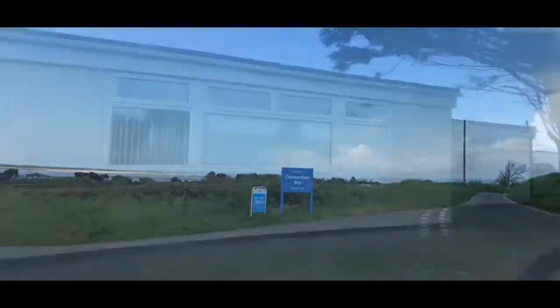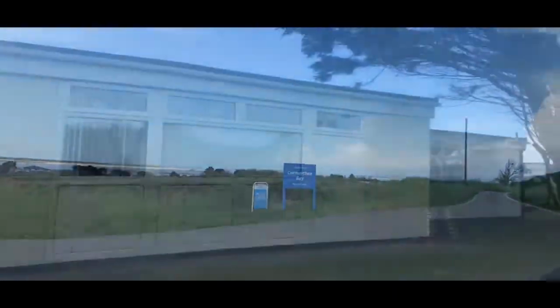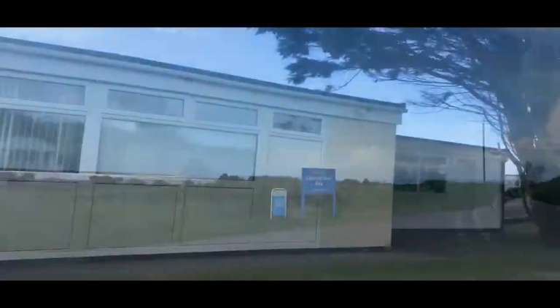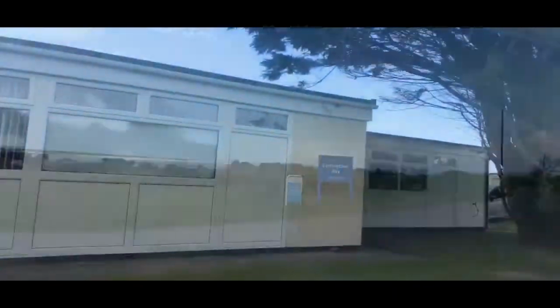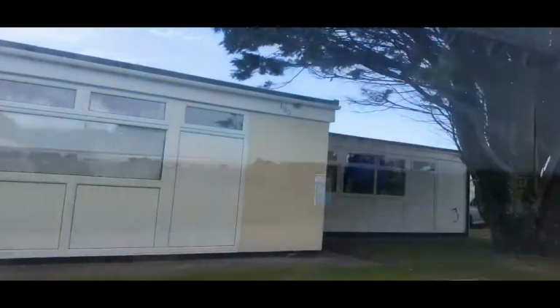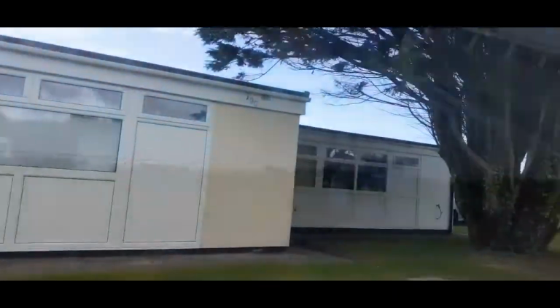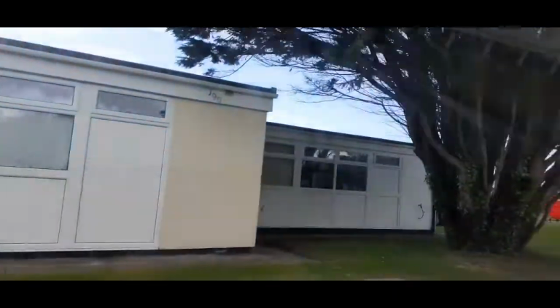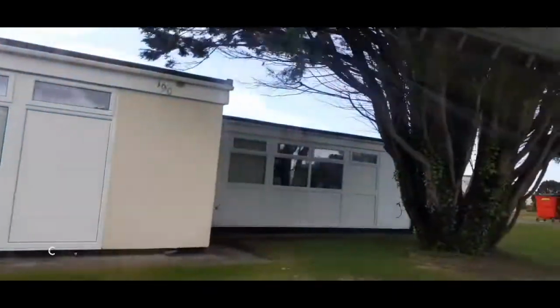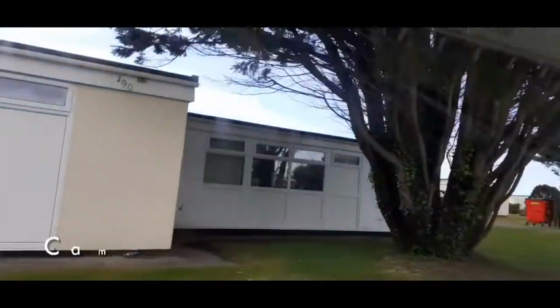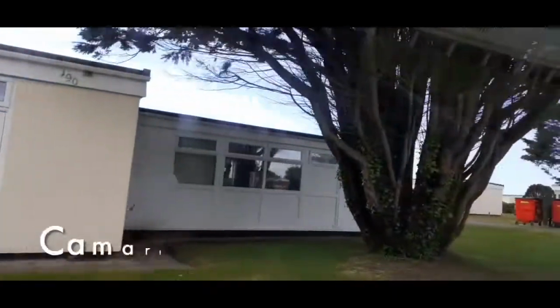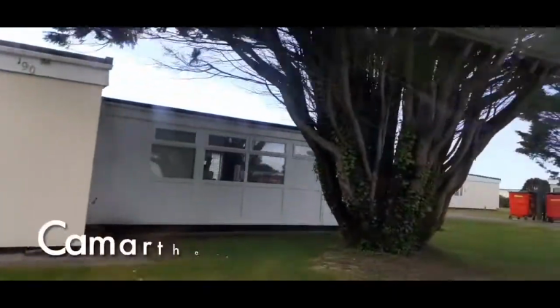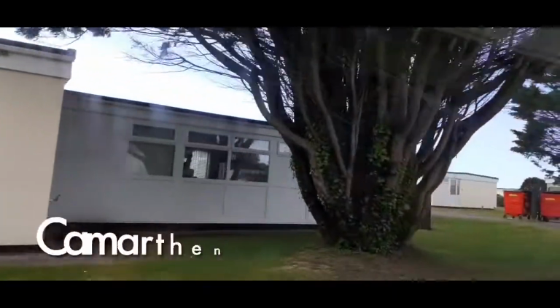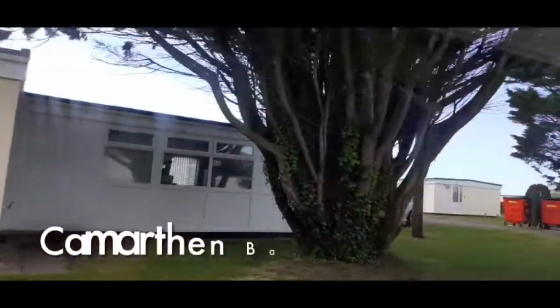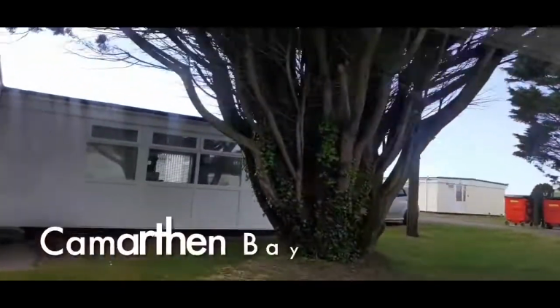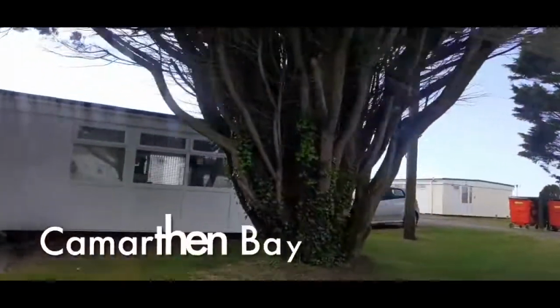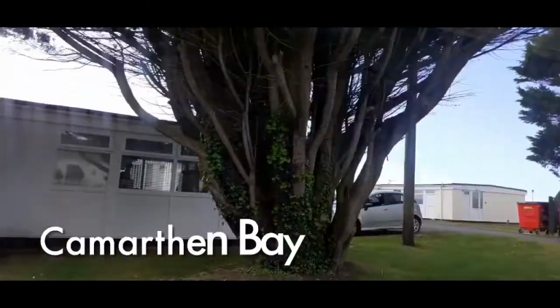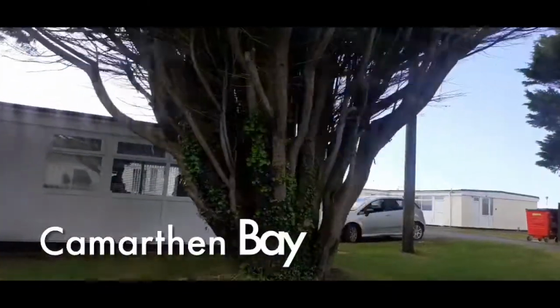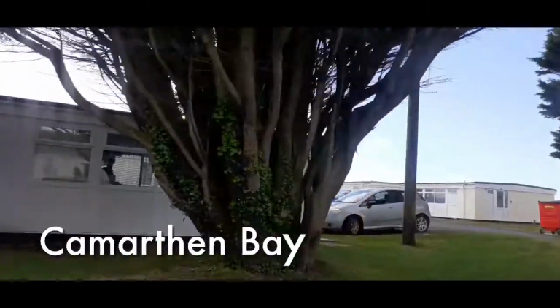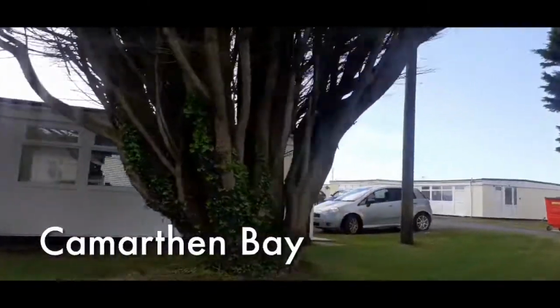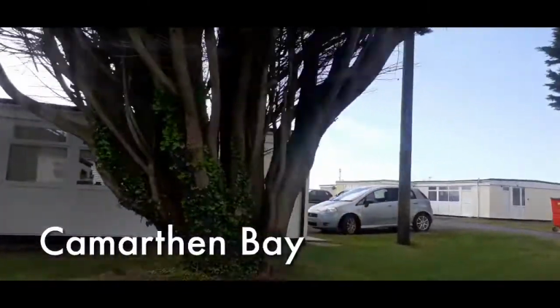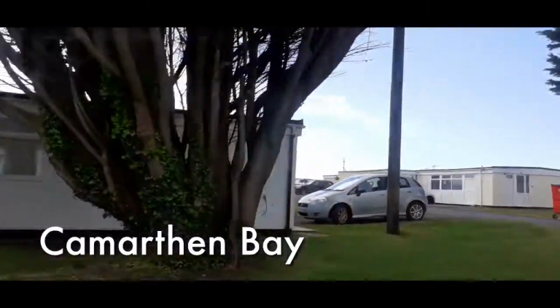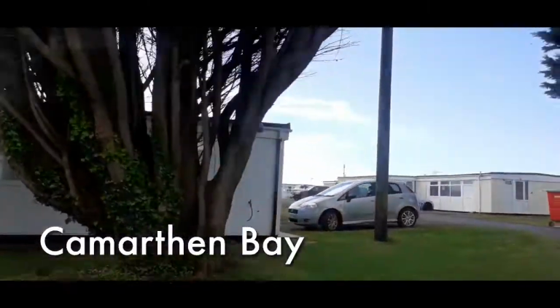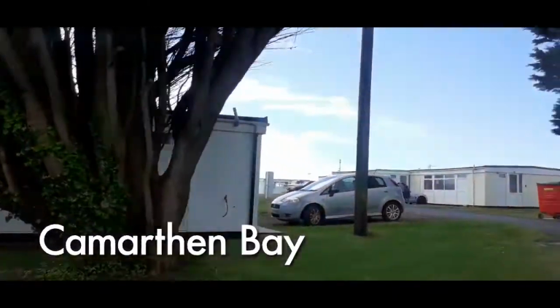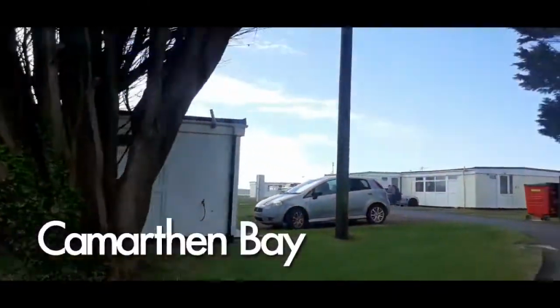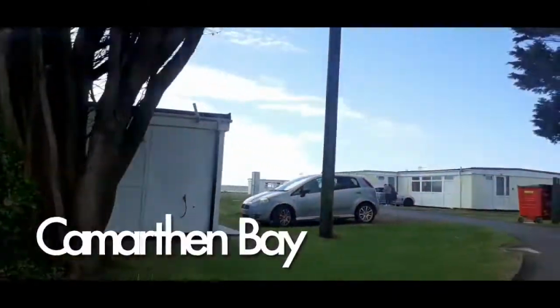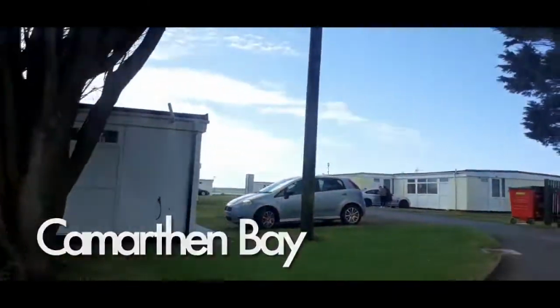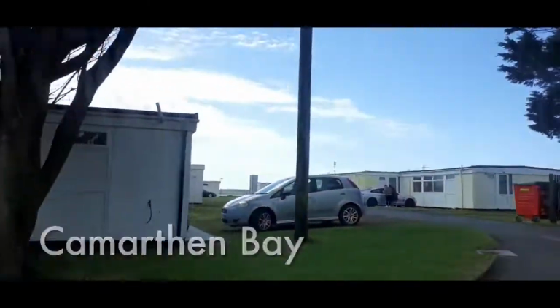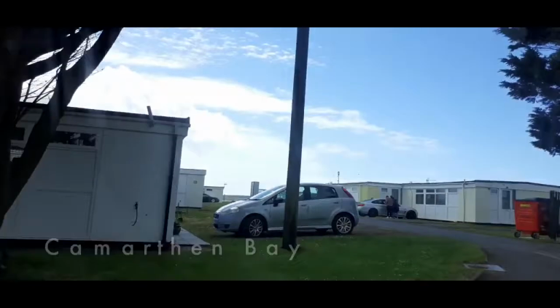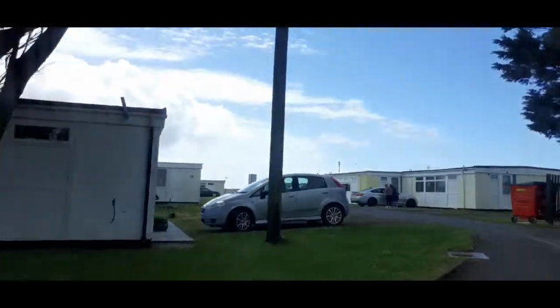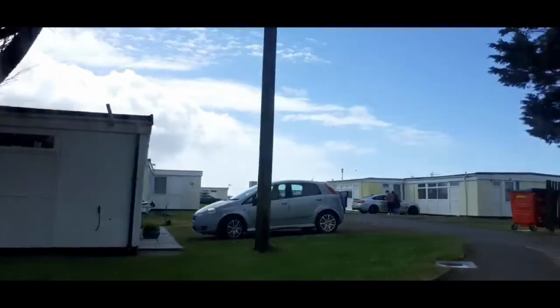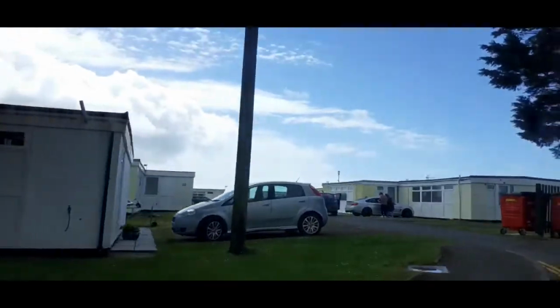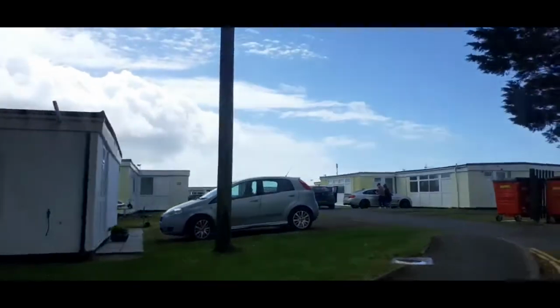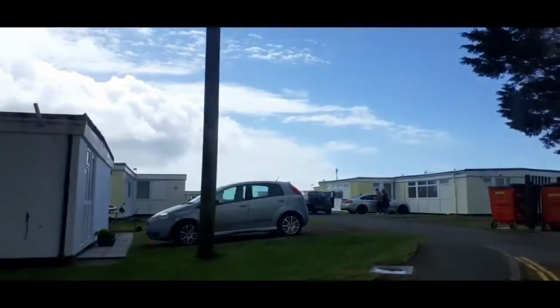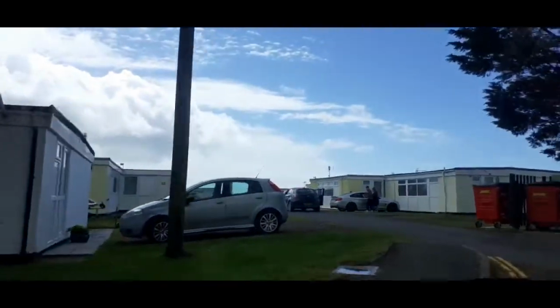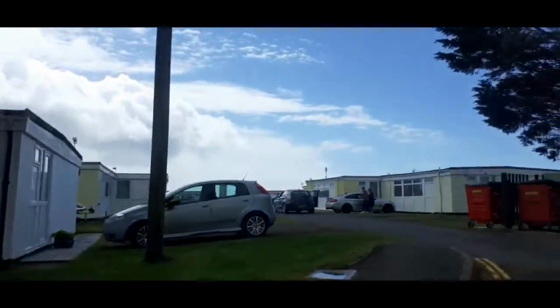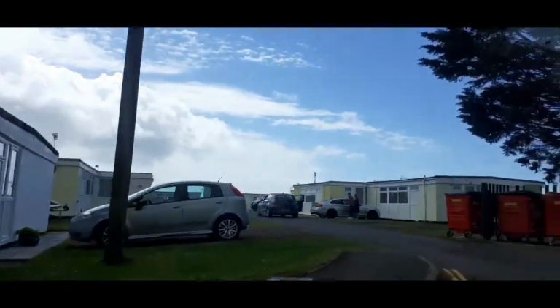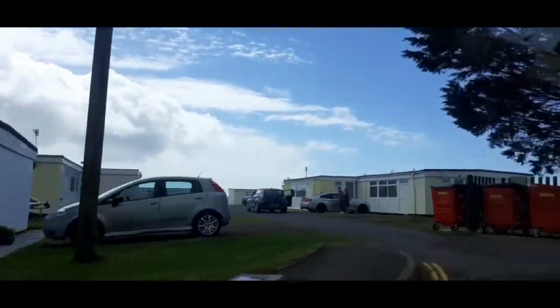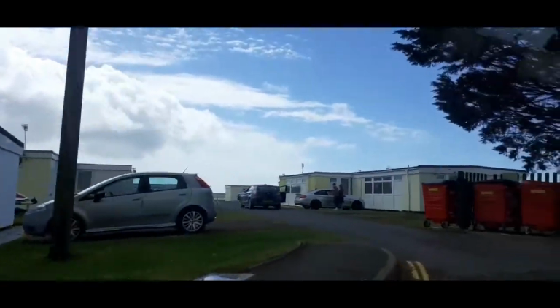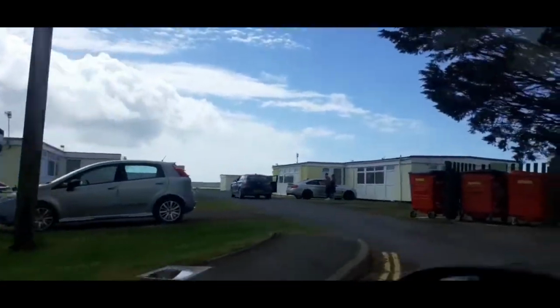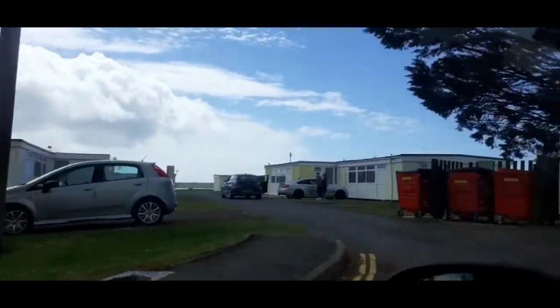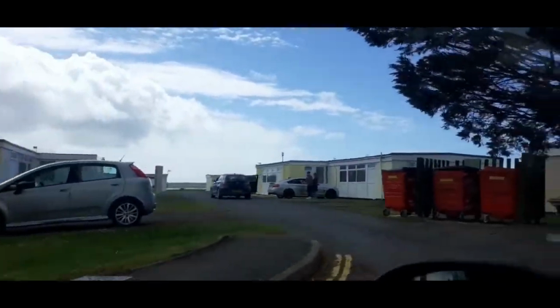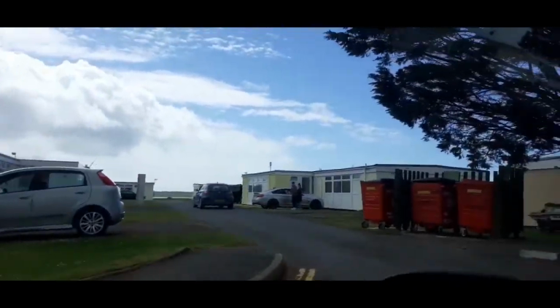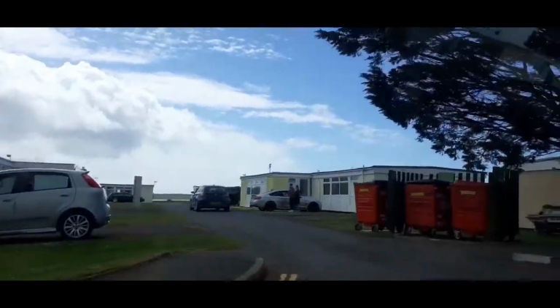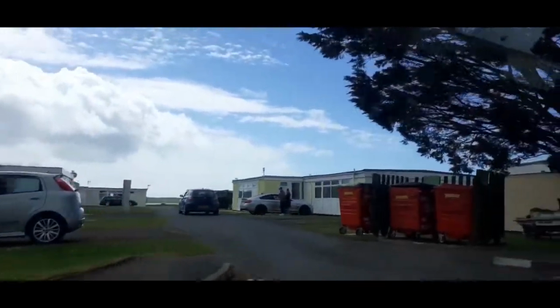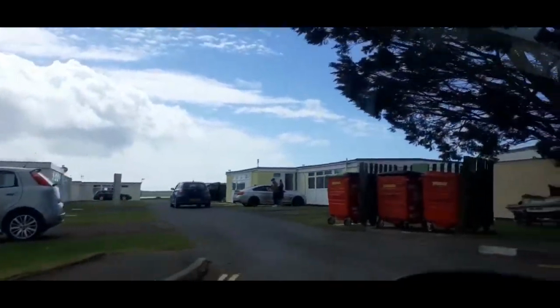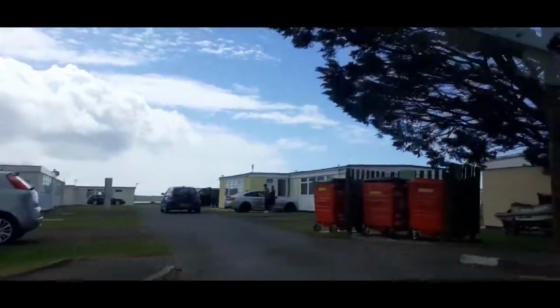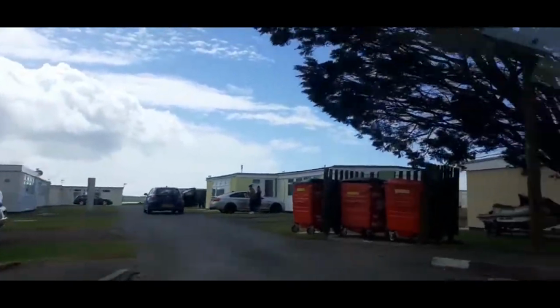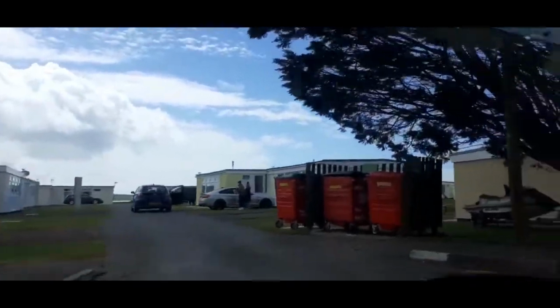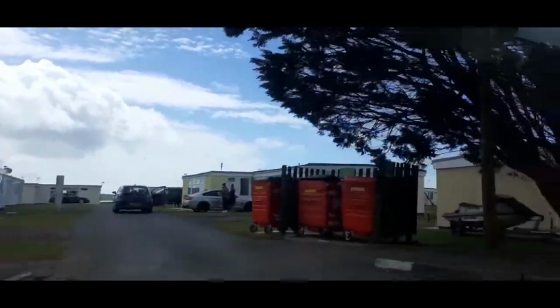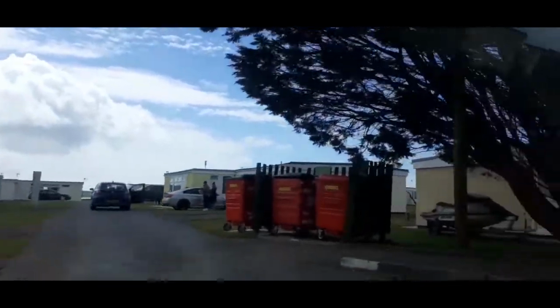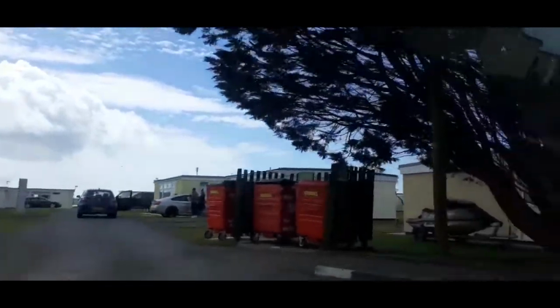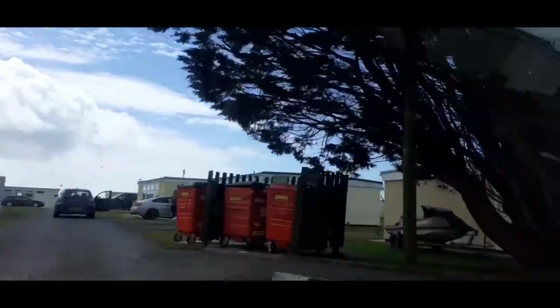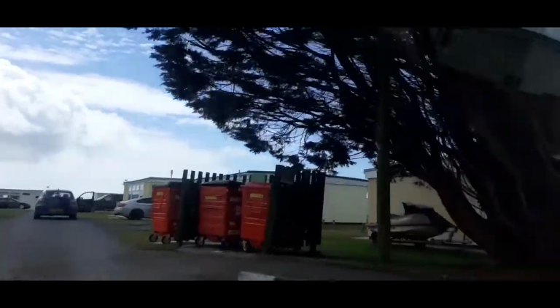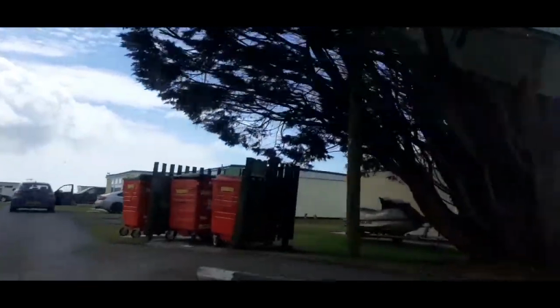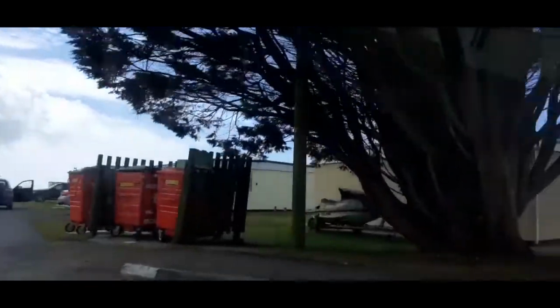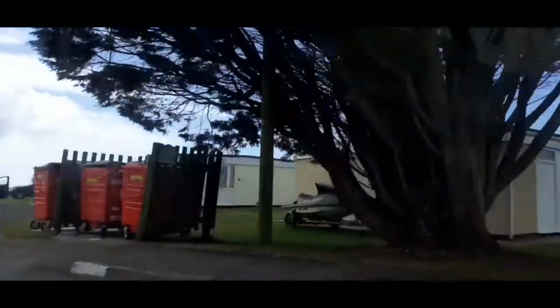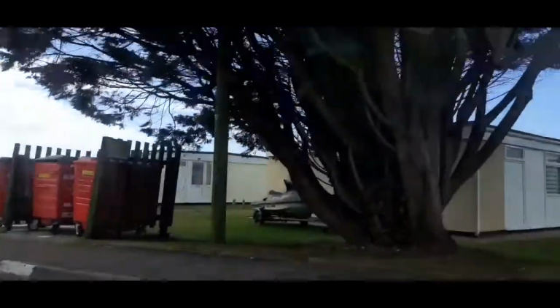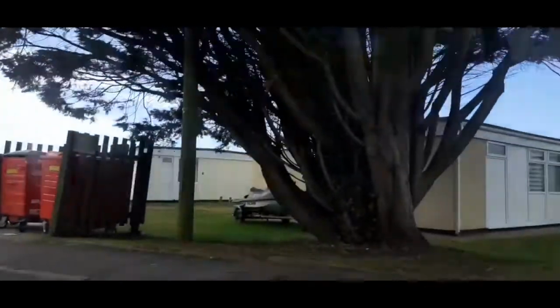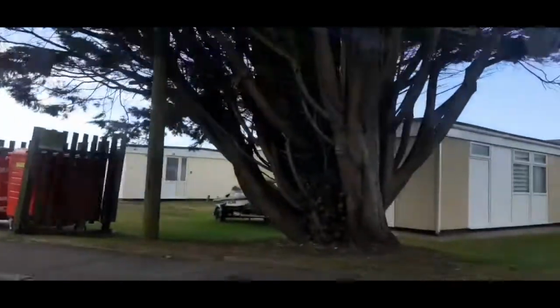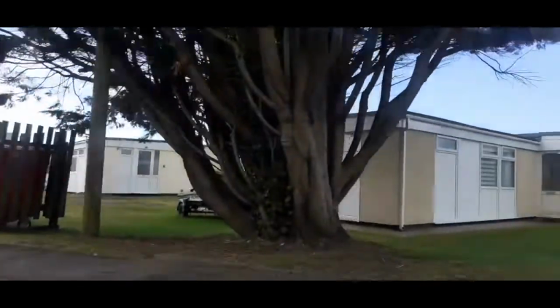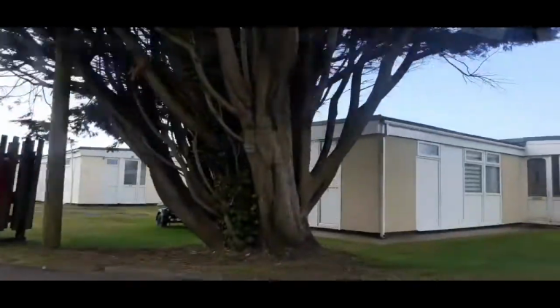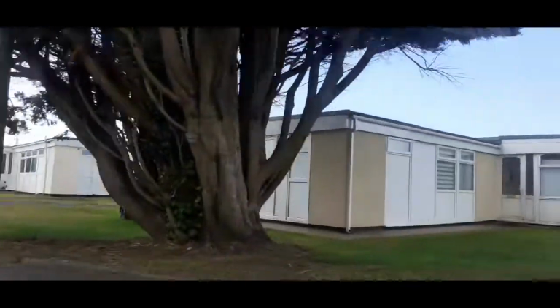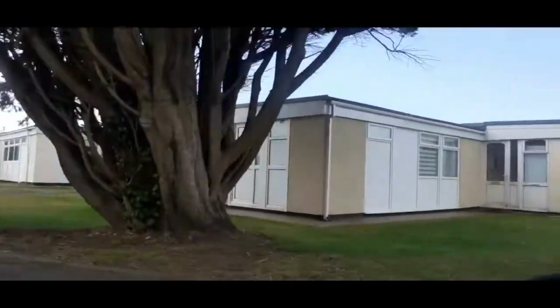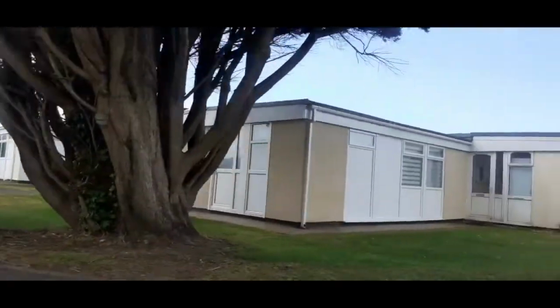This is the bit we're staying in, in one of these little chalet things. It's very hidey-hidey.